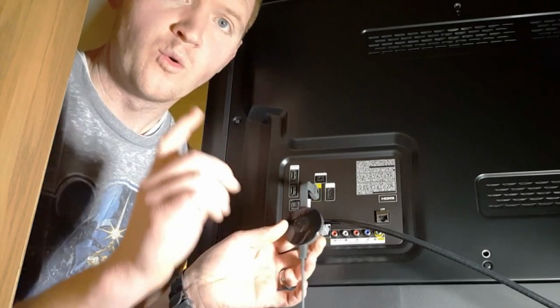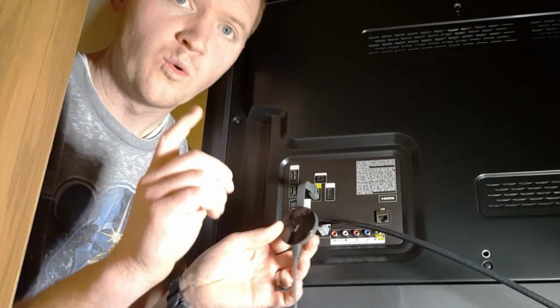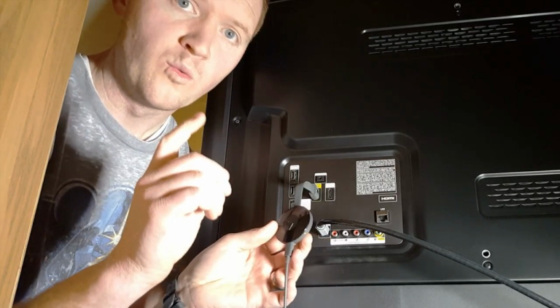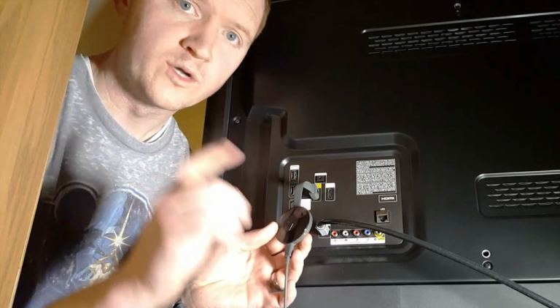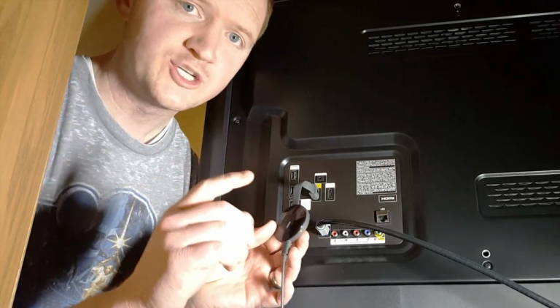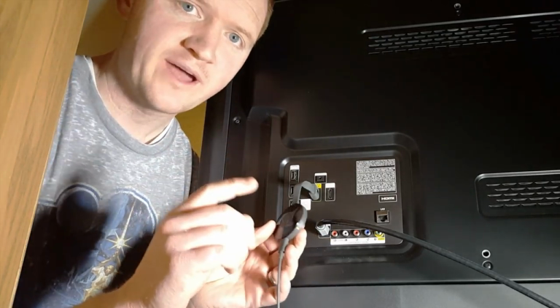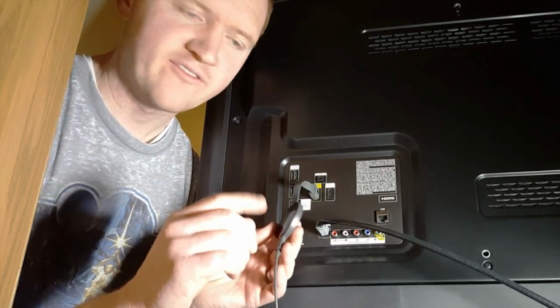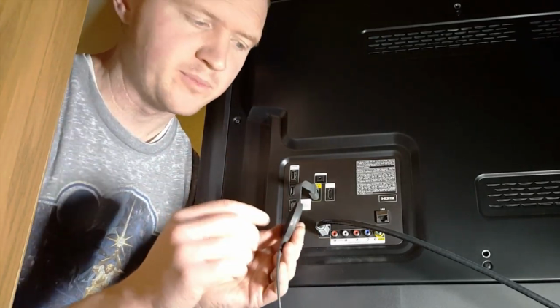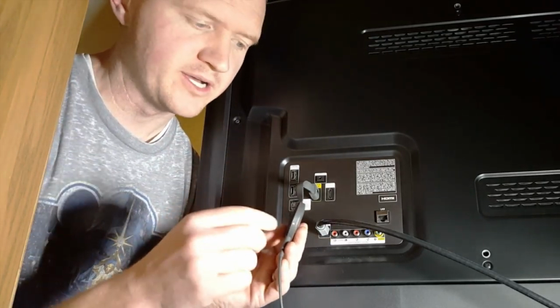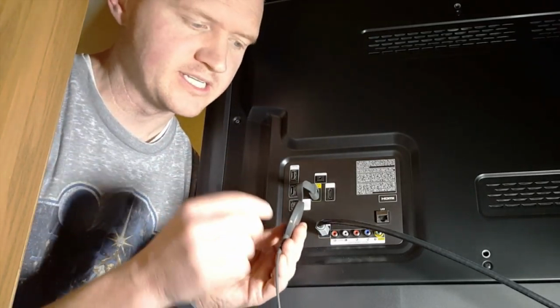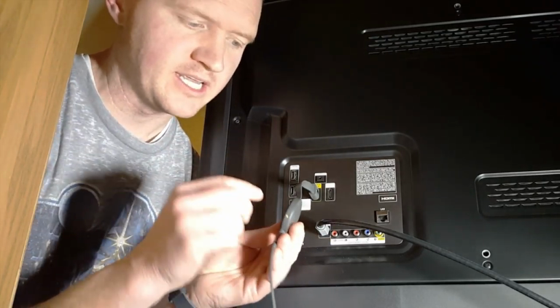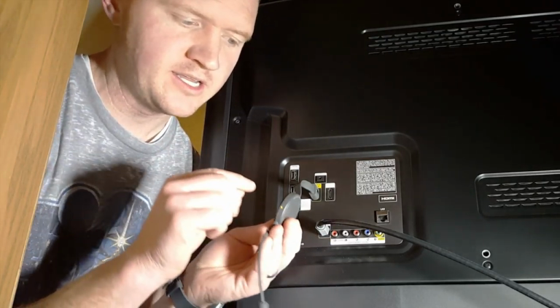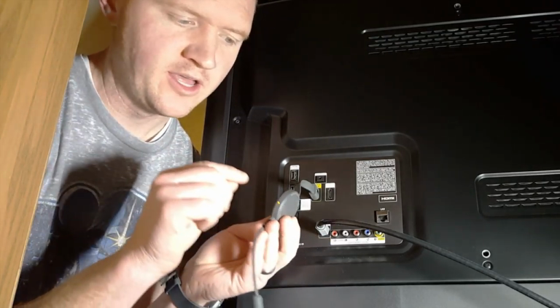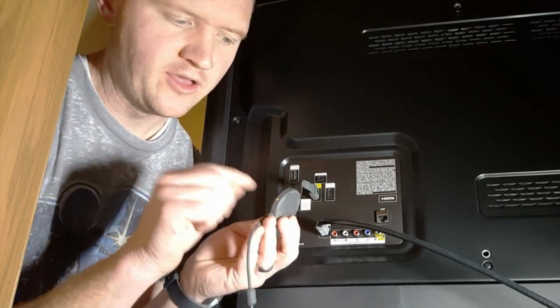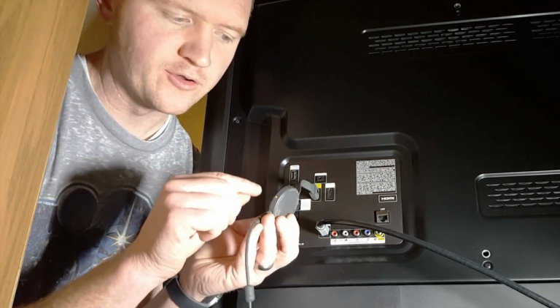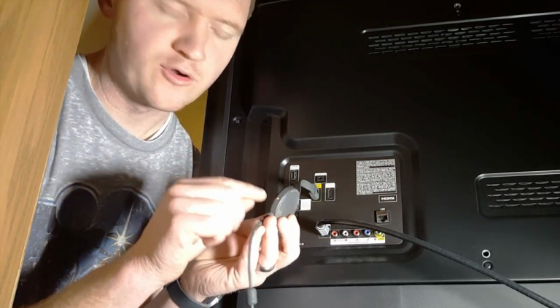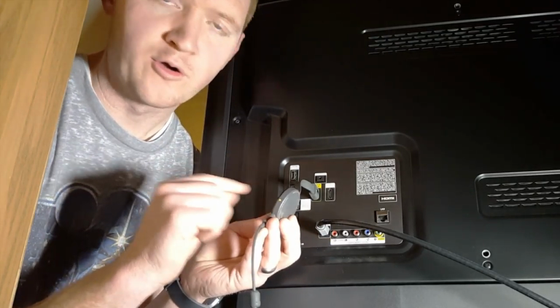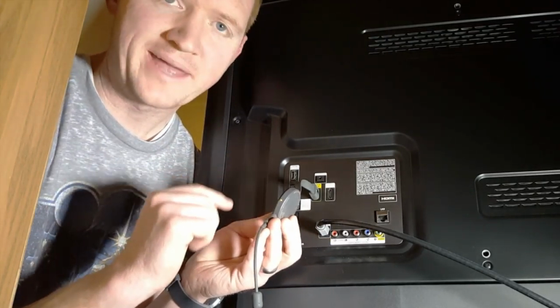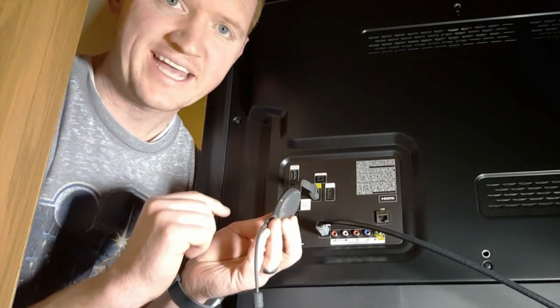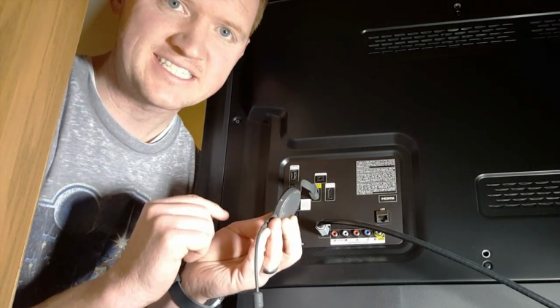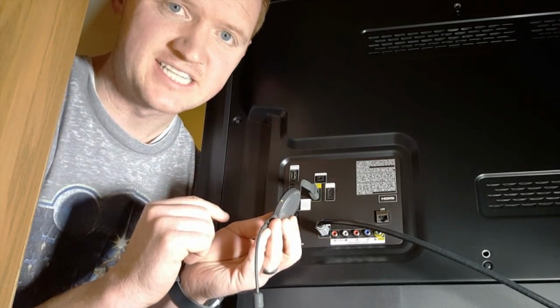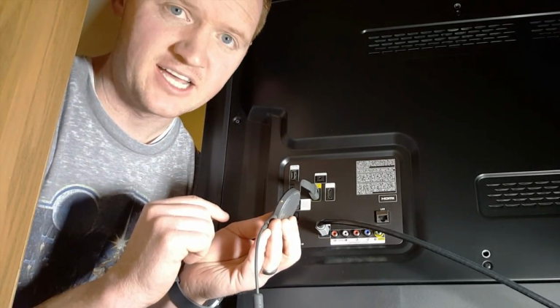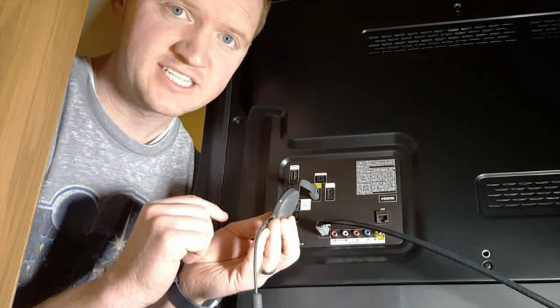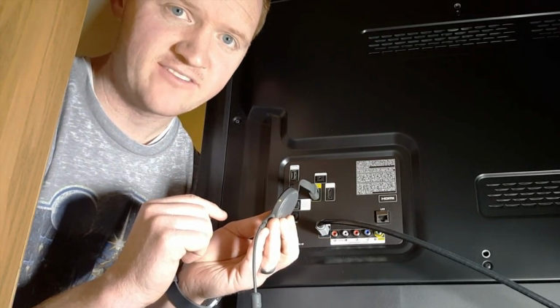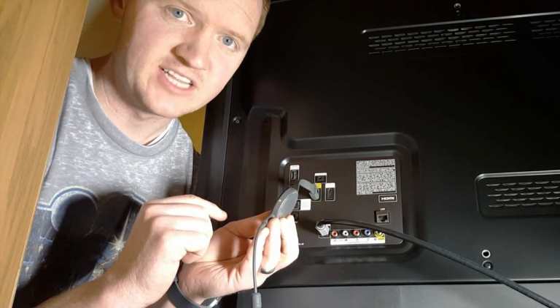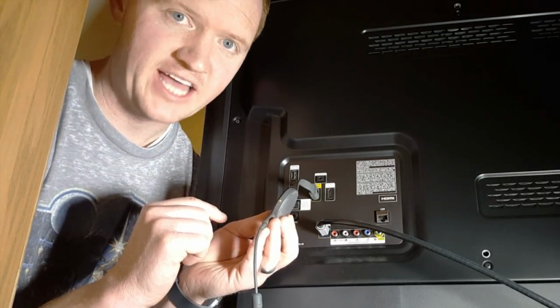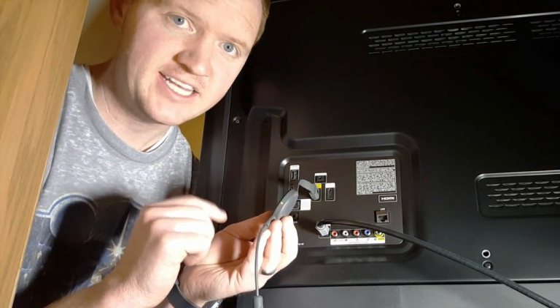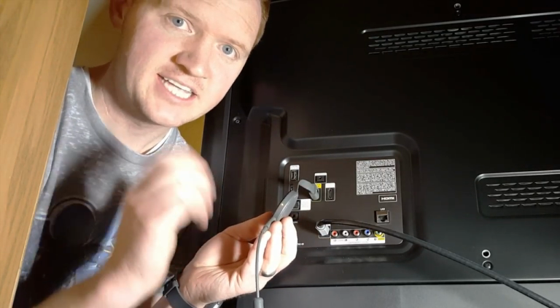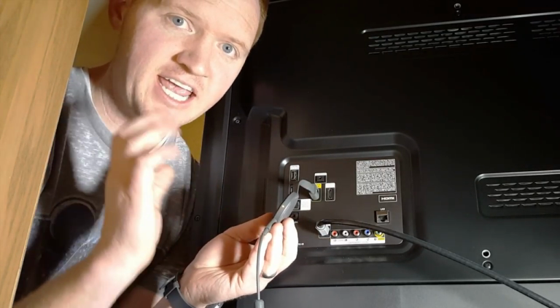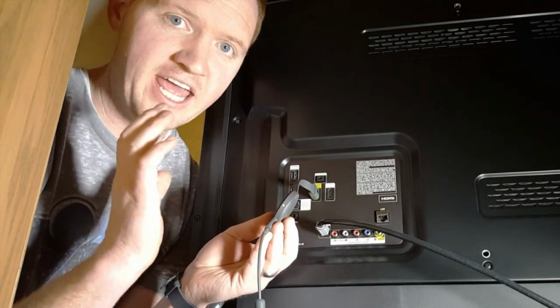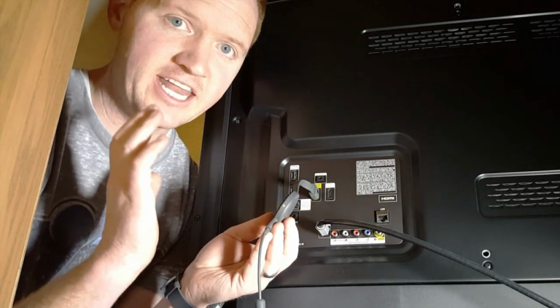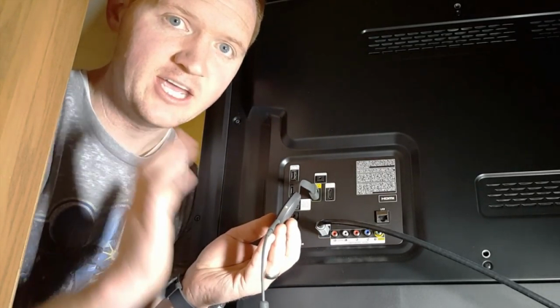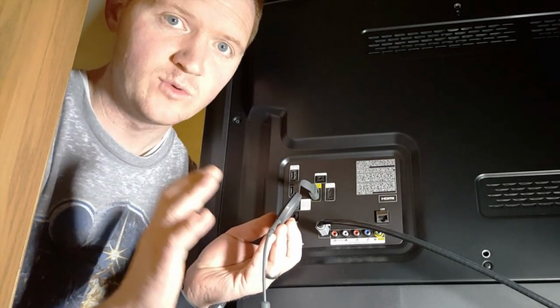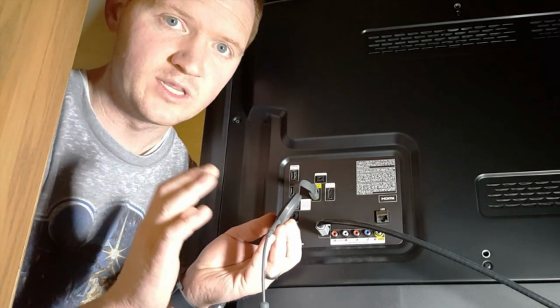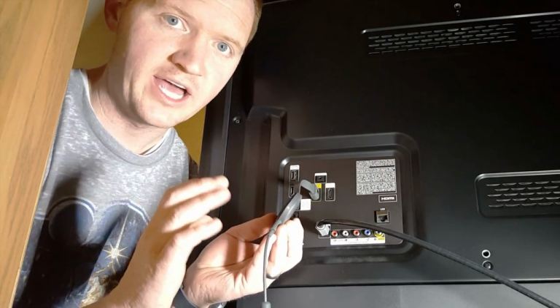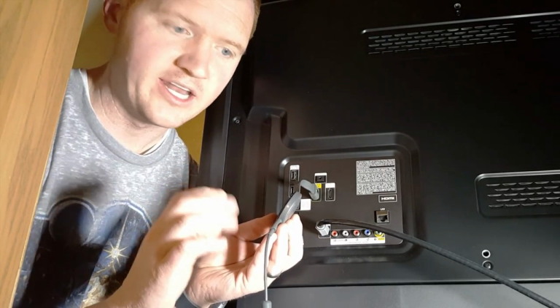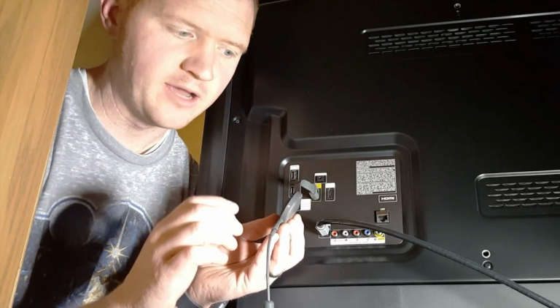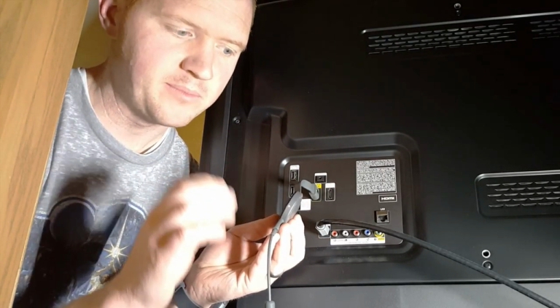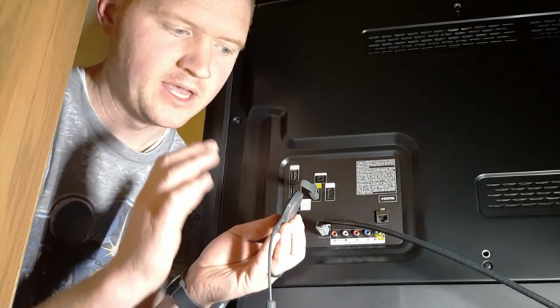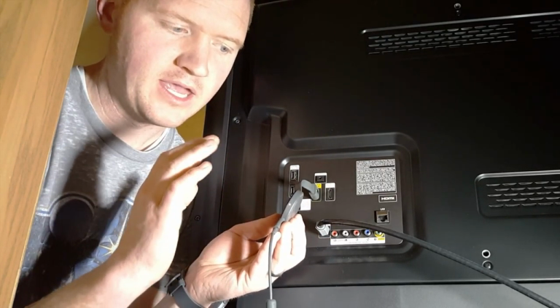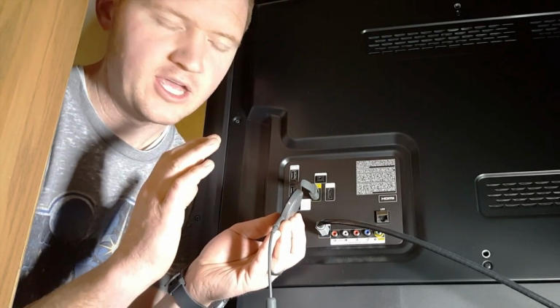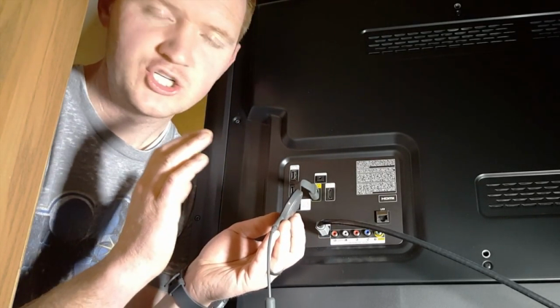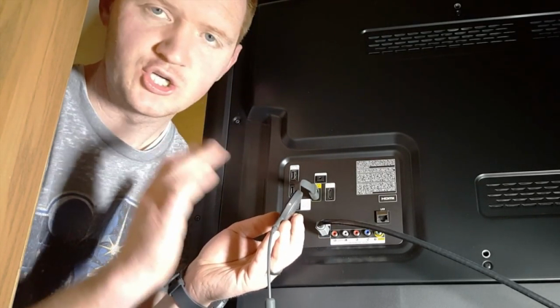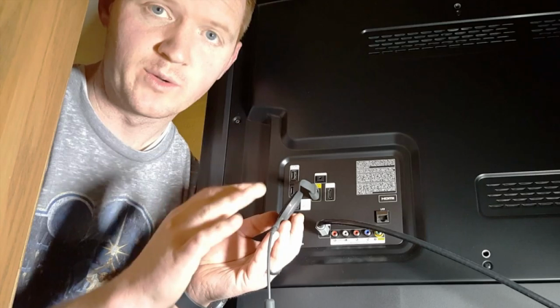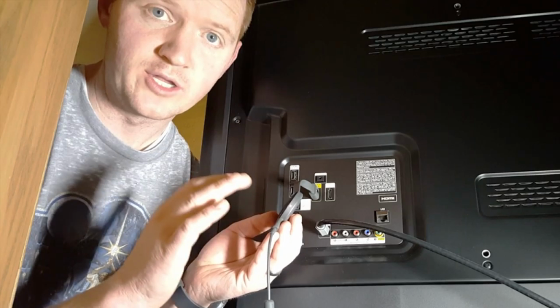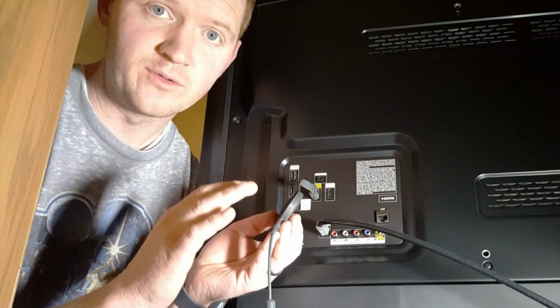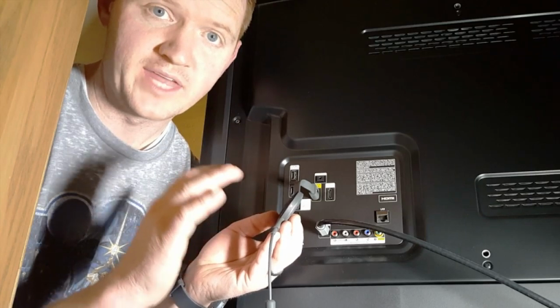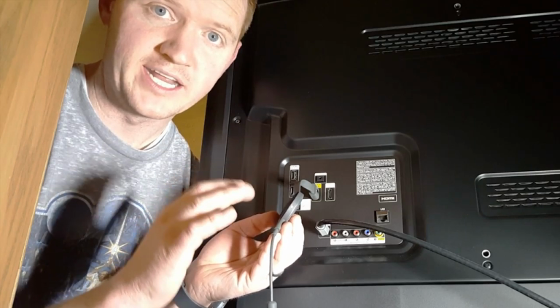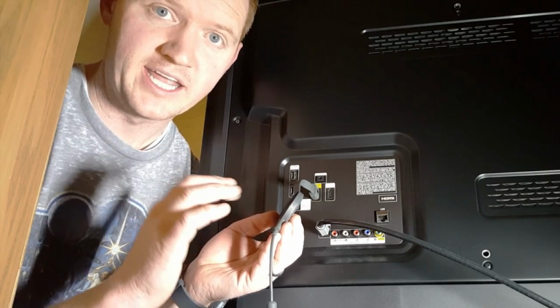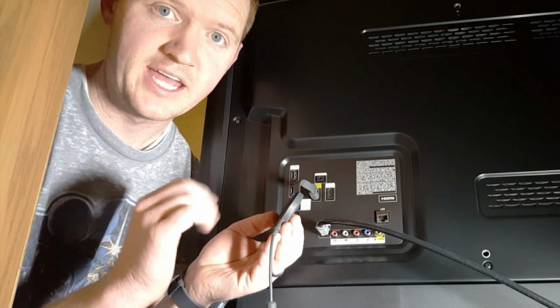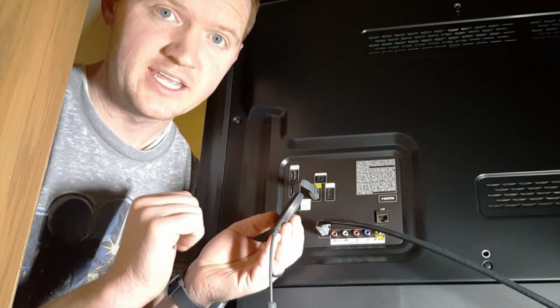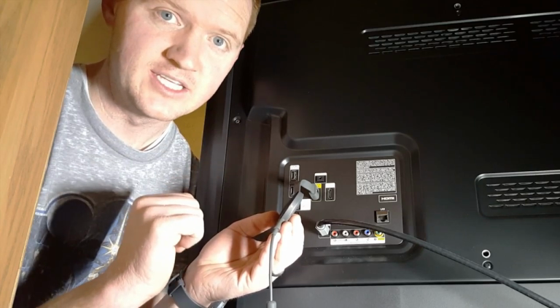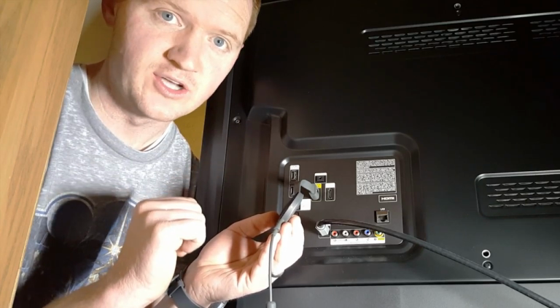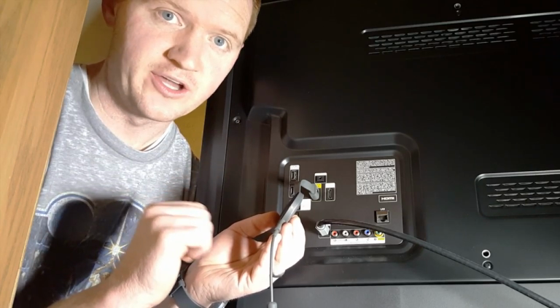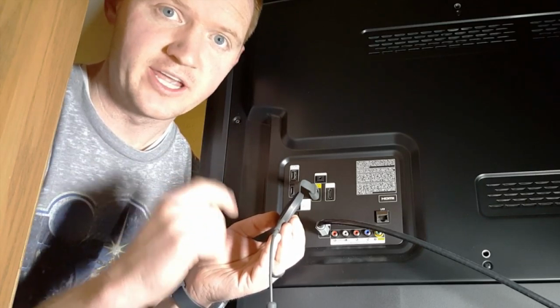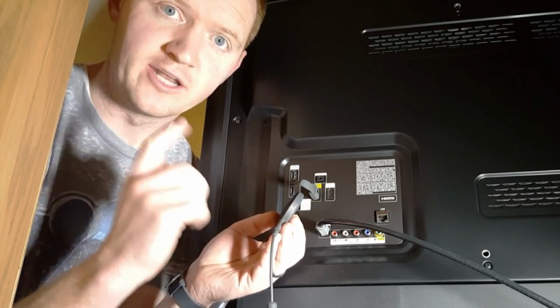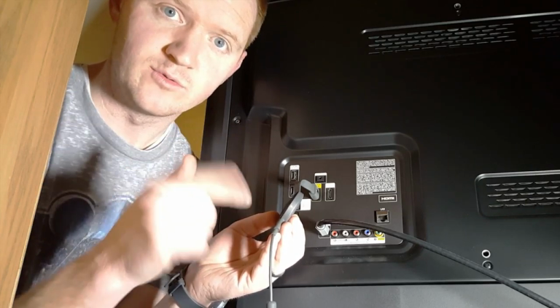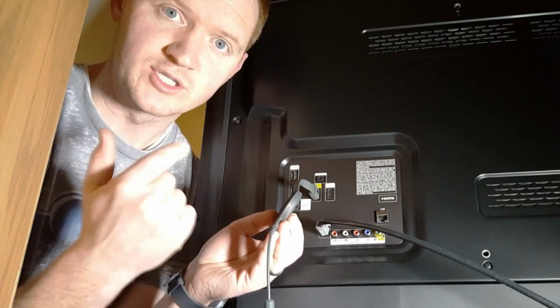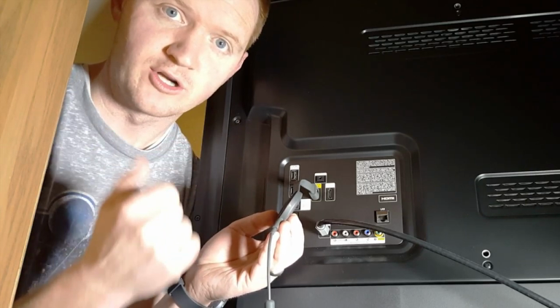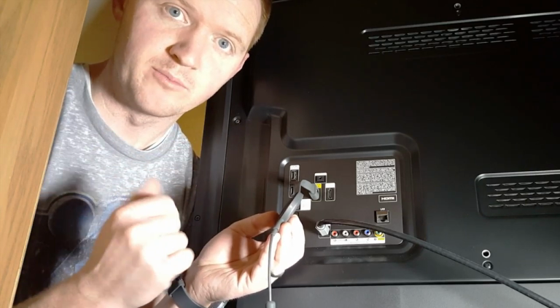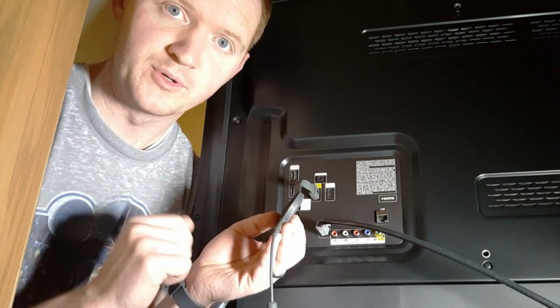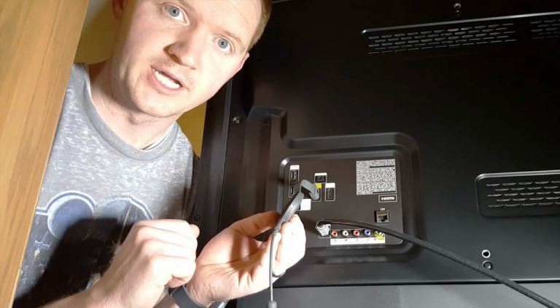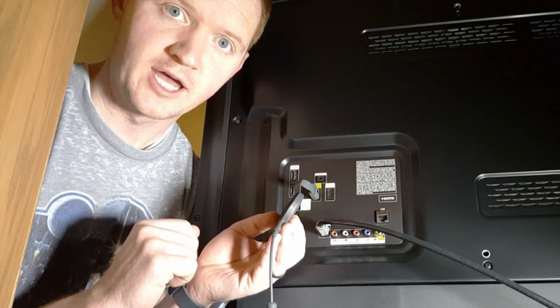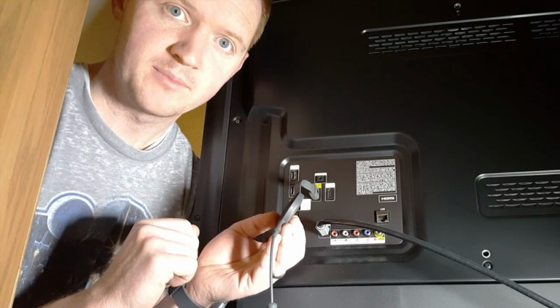Once you have it plugged in, the Chromecast does have a light and it will light up showing you that it is on and it will start booting up.